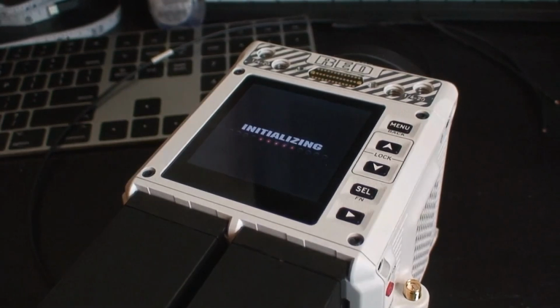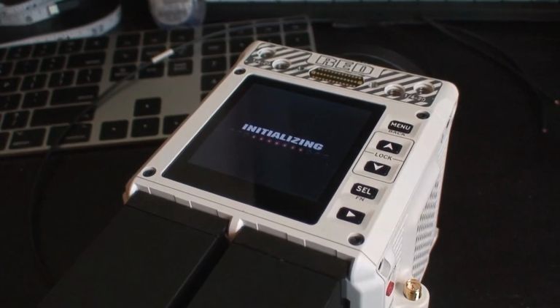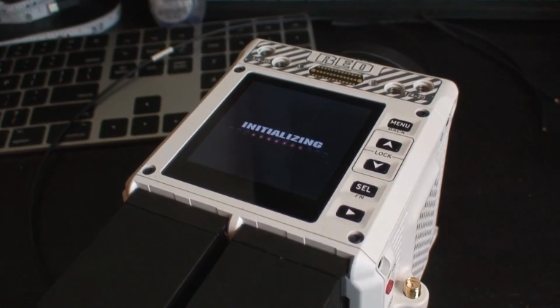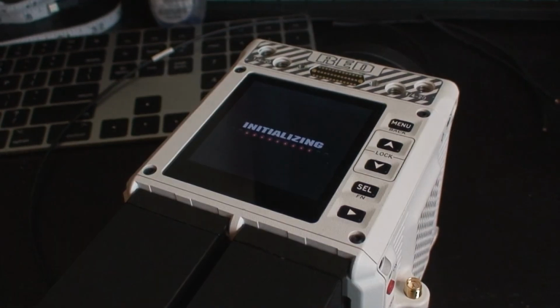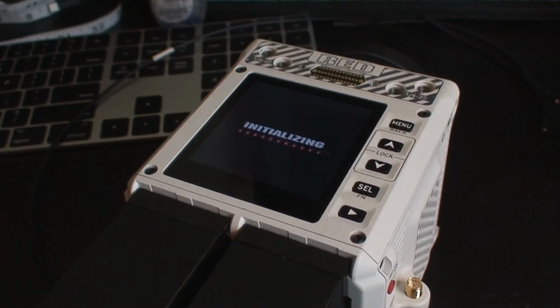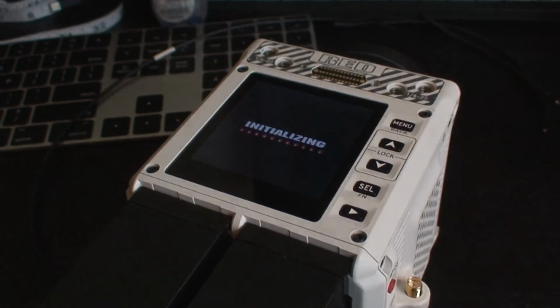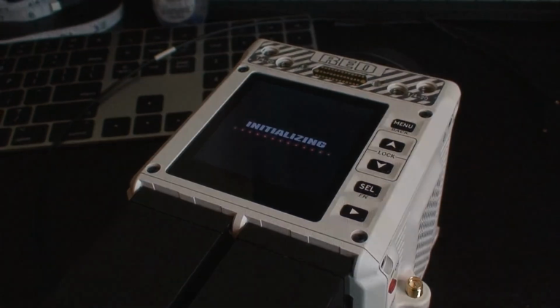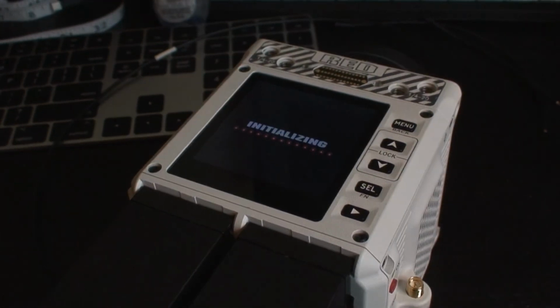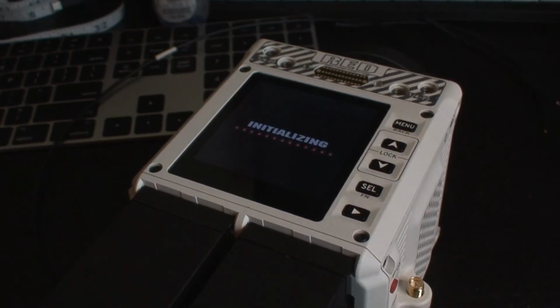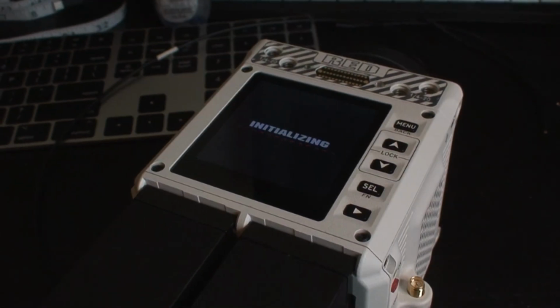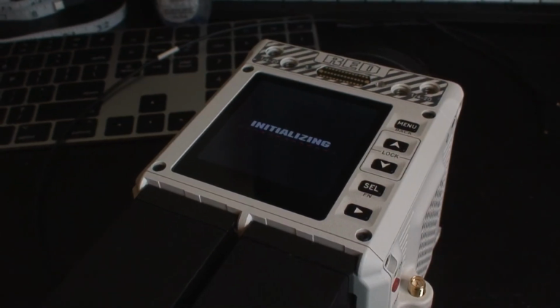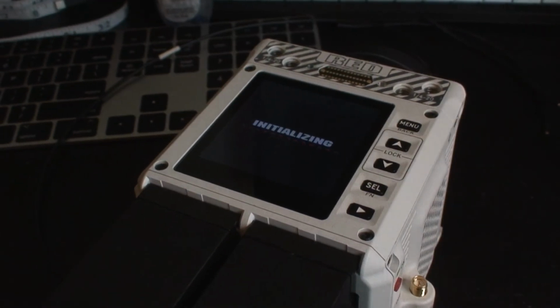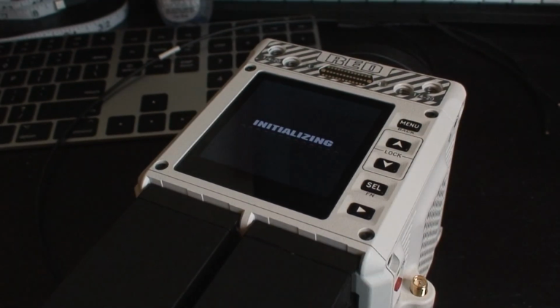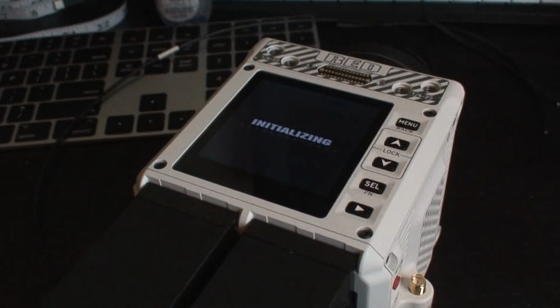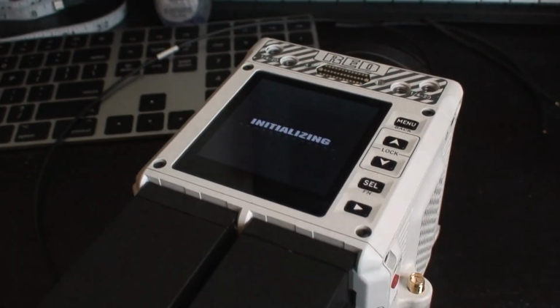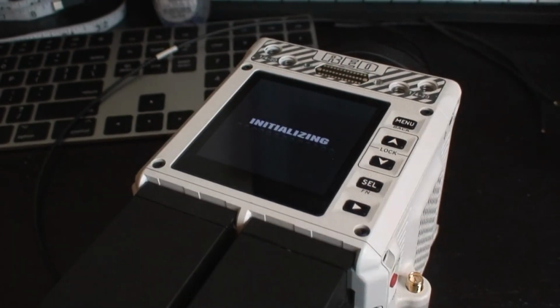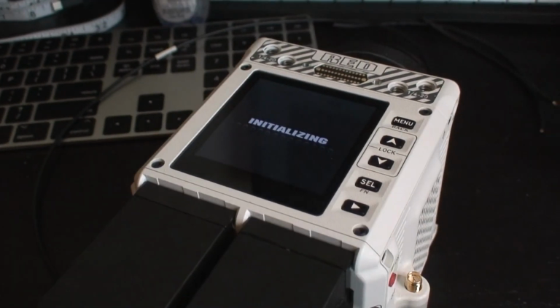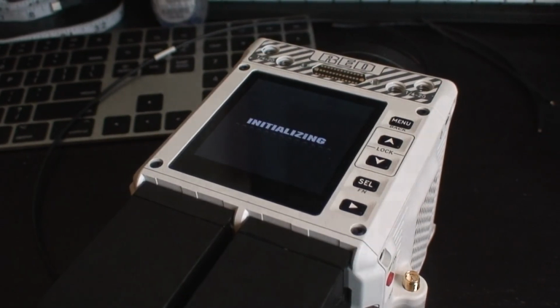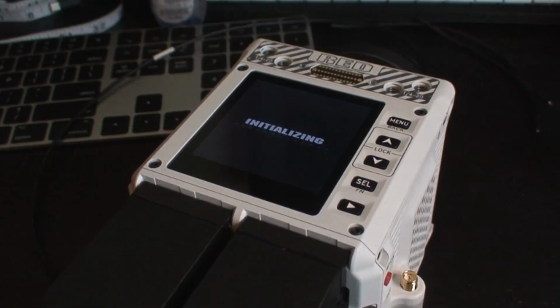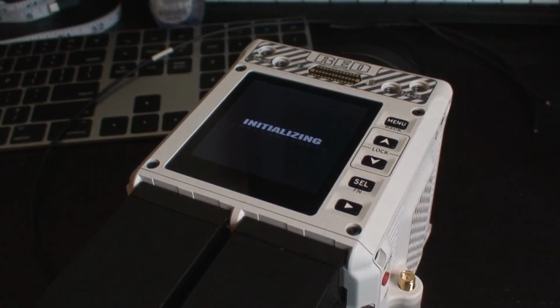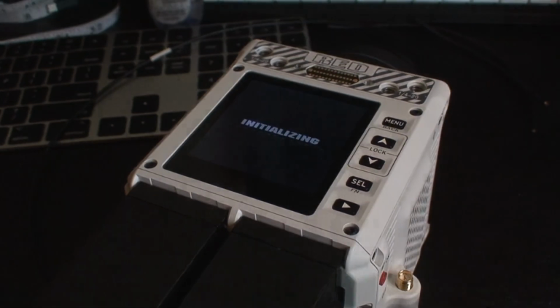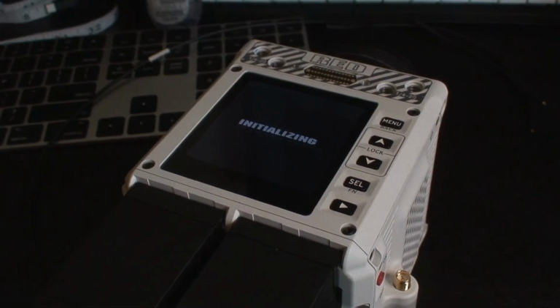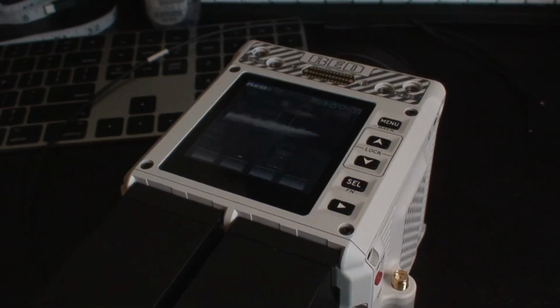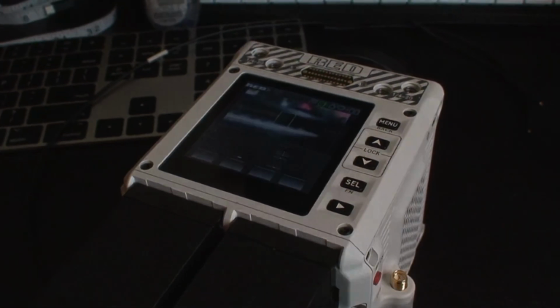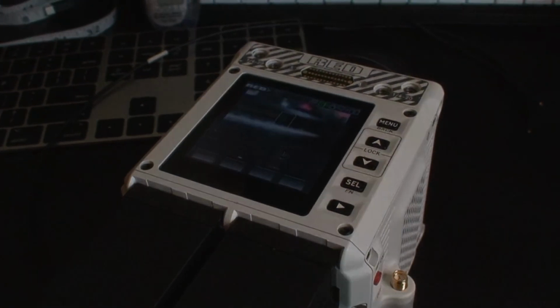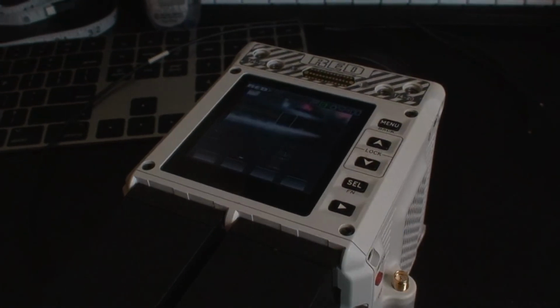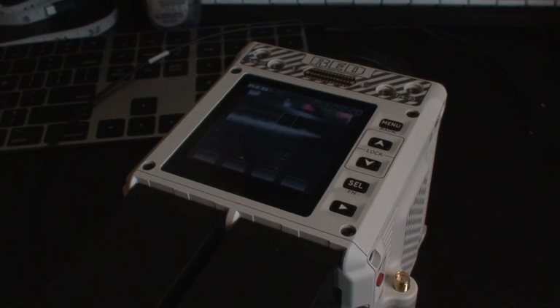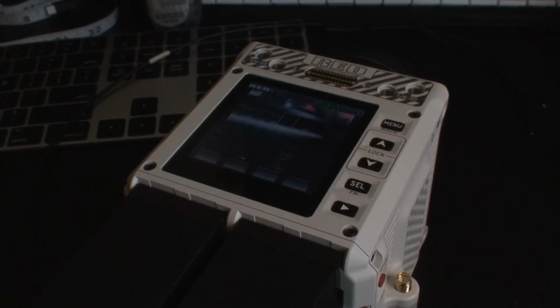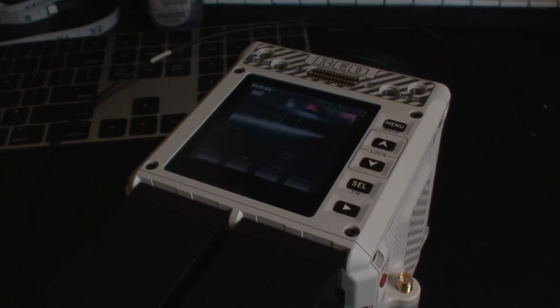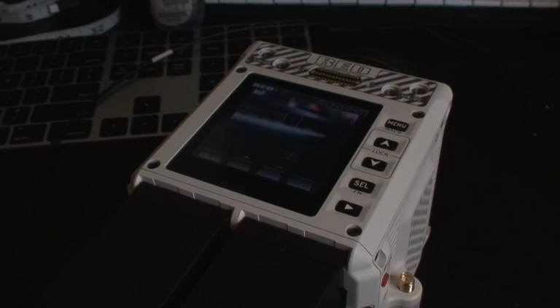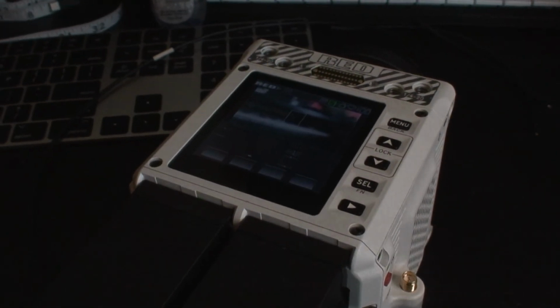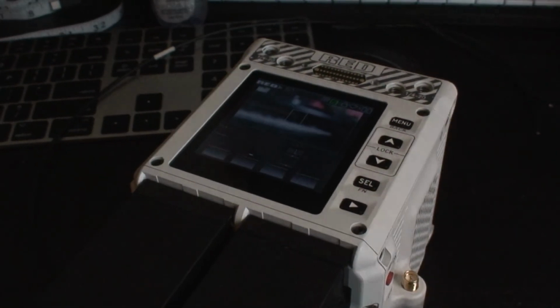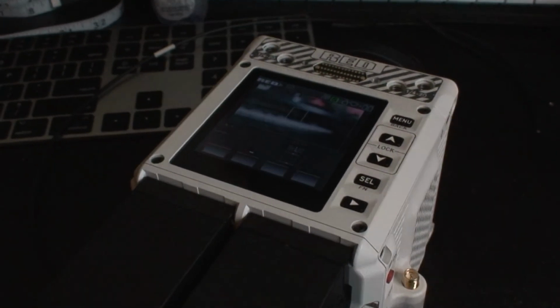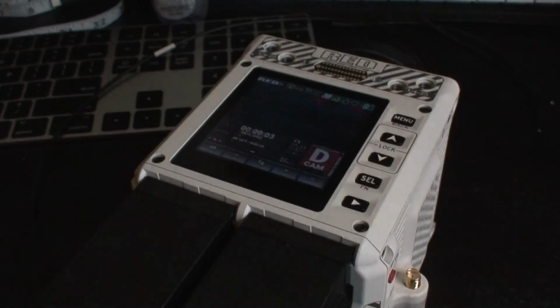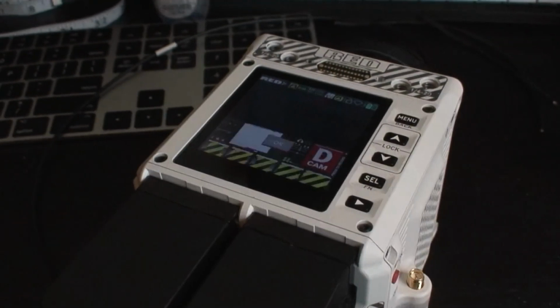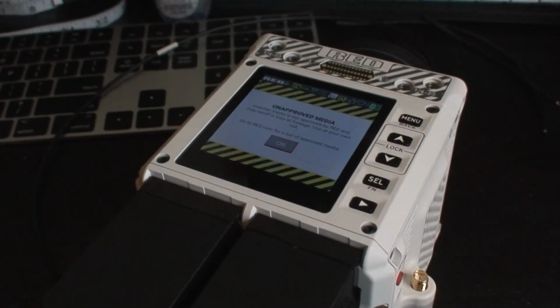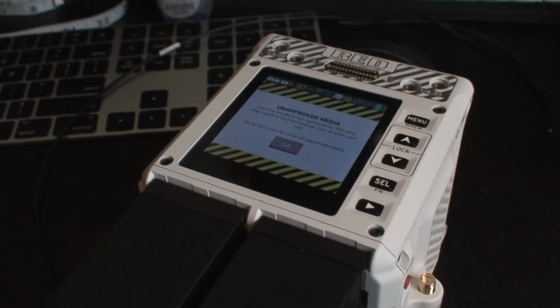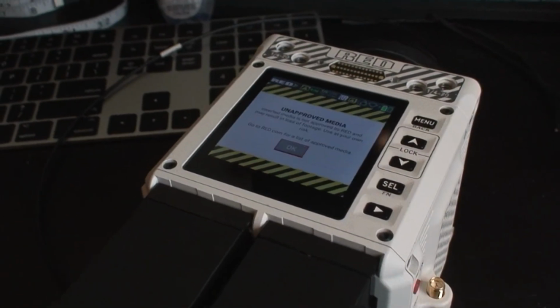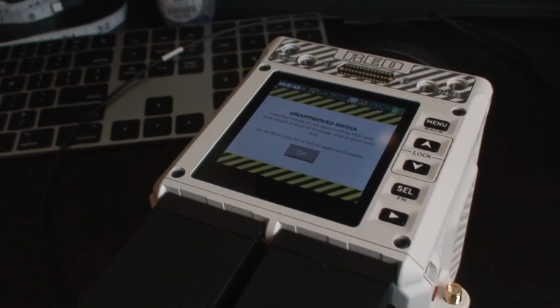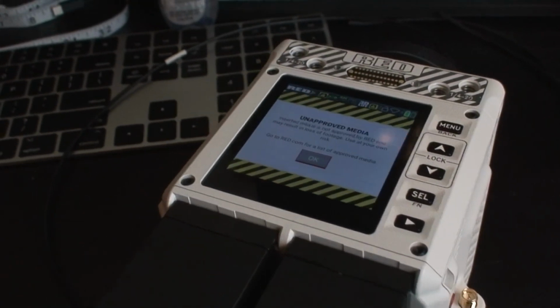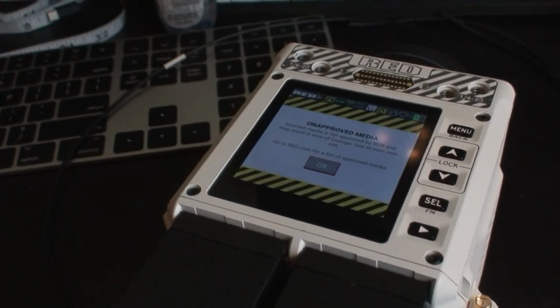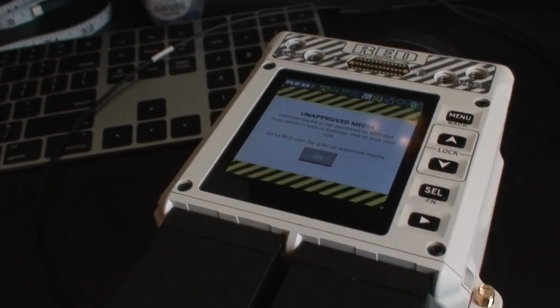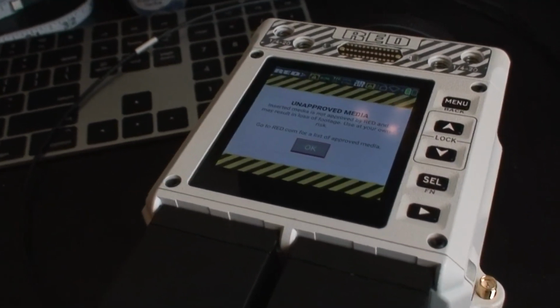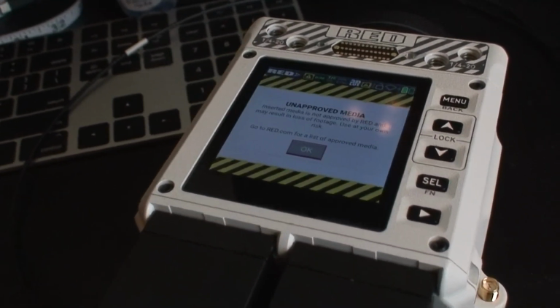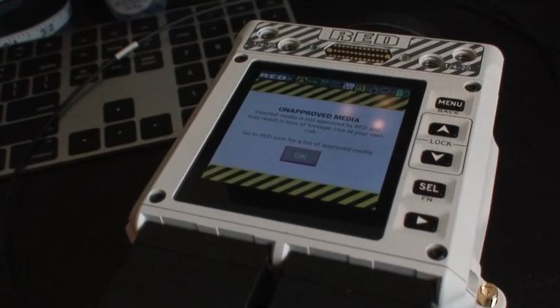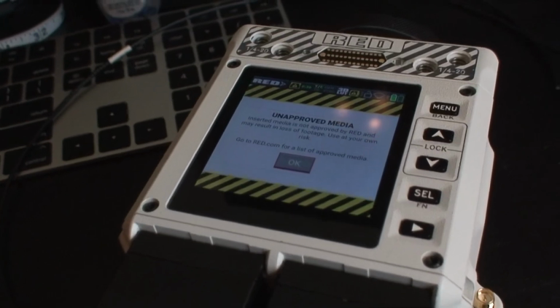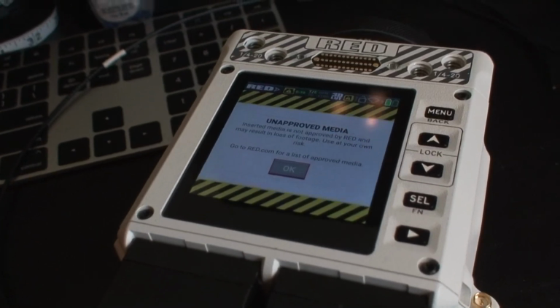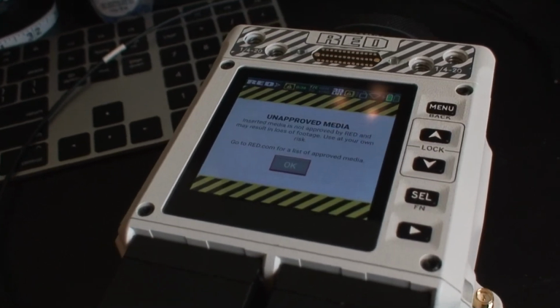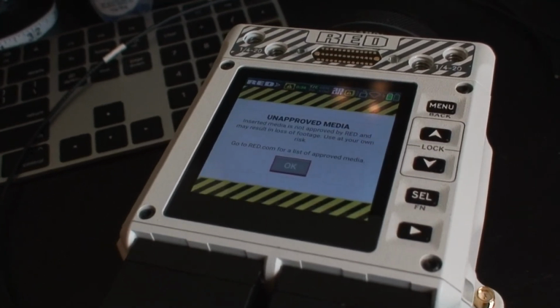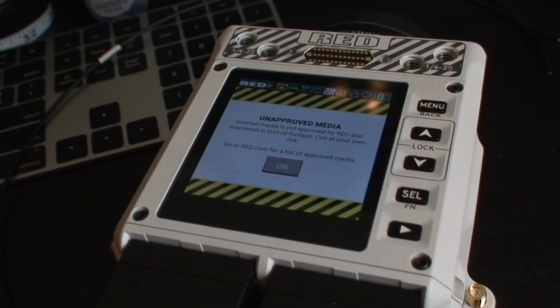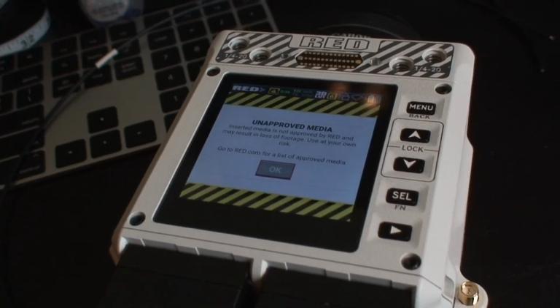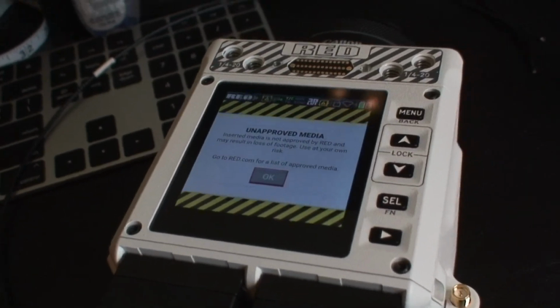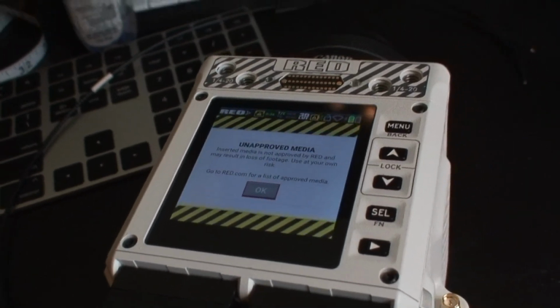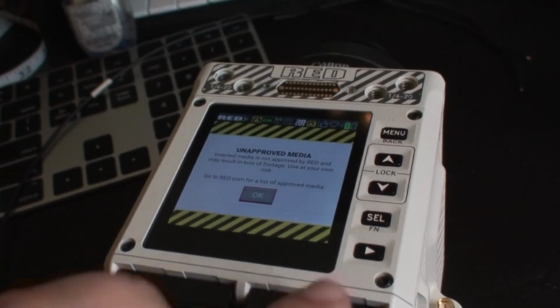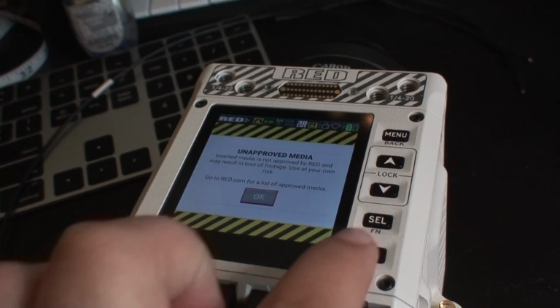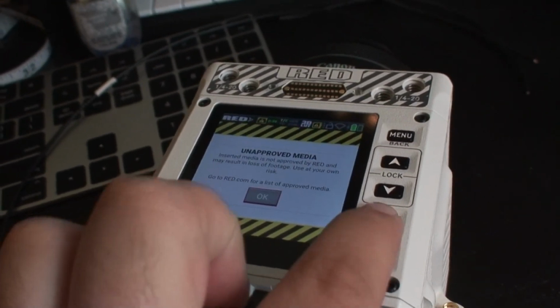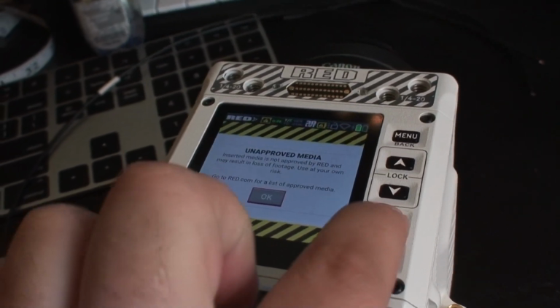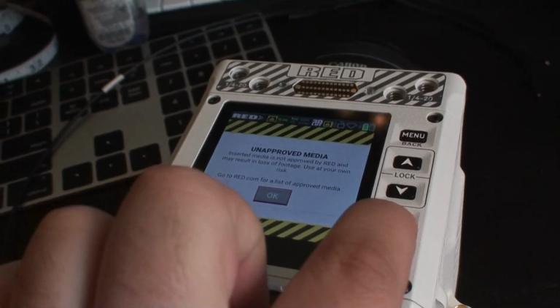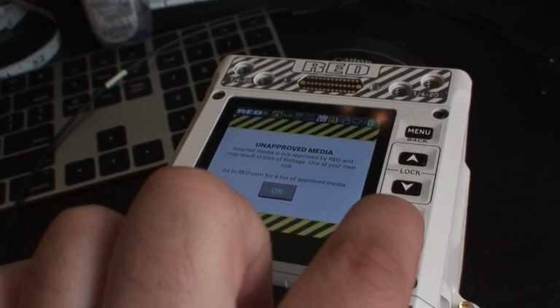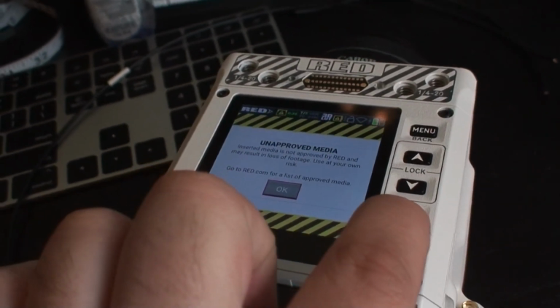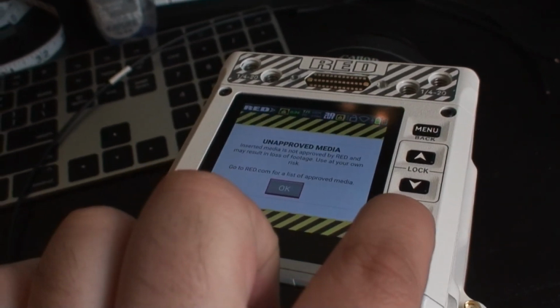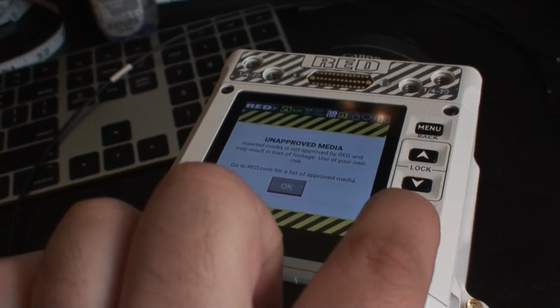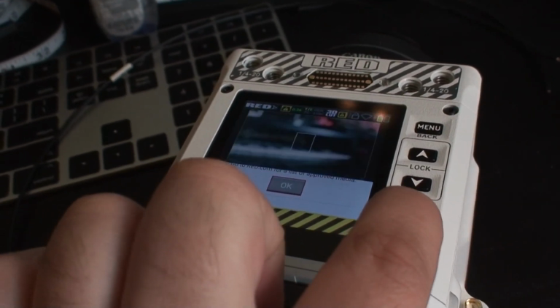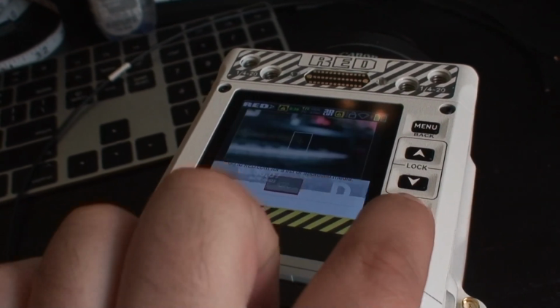Let's bring the exposure down — we're not trying to clip our highlights here.